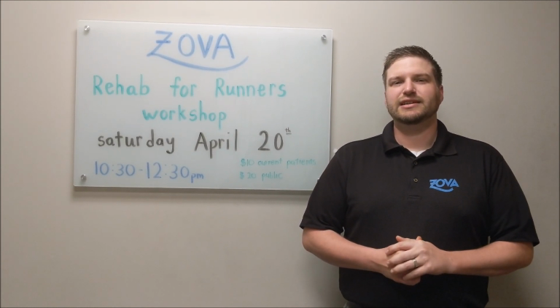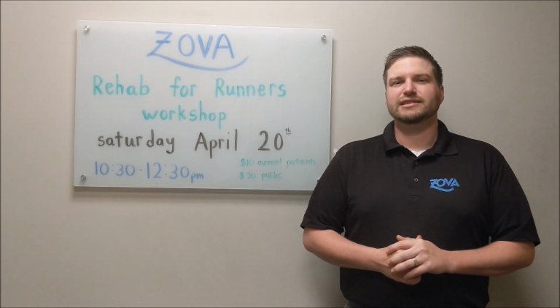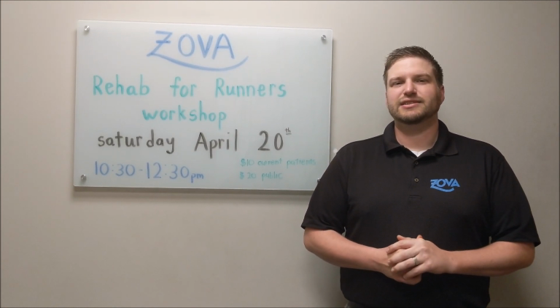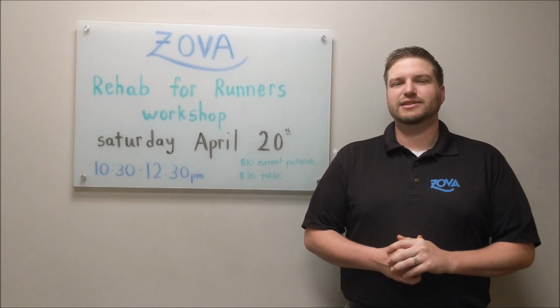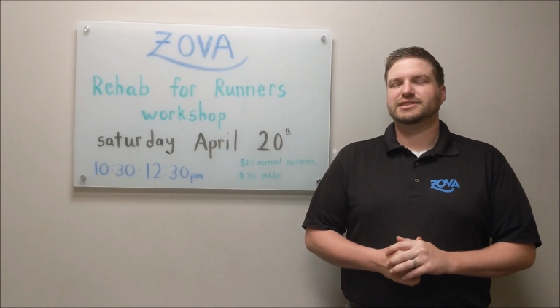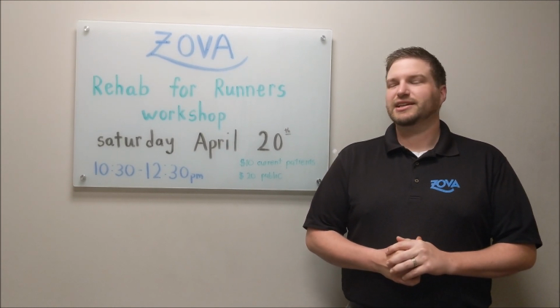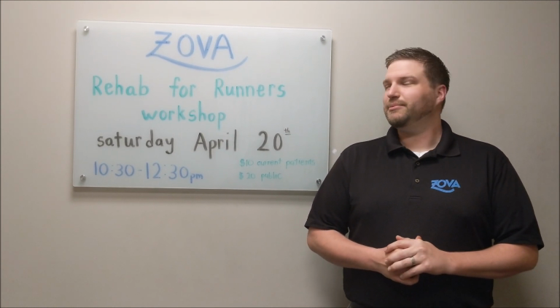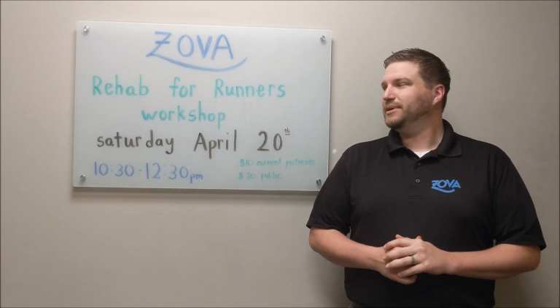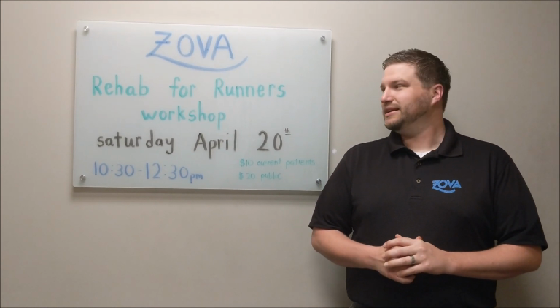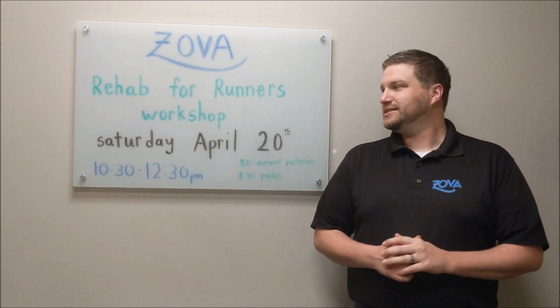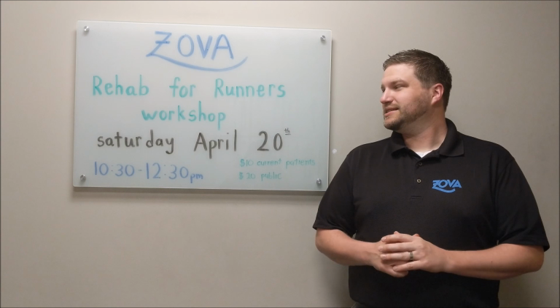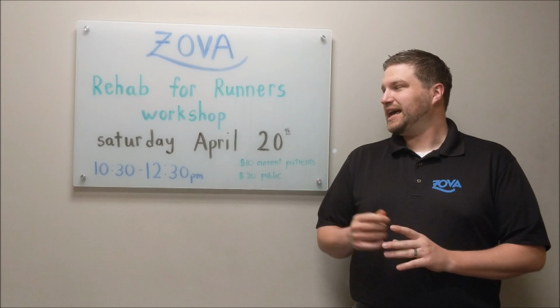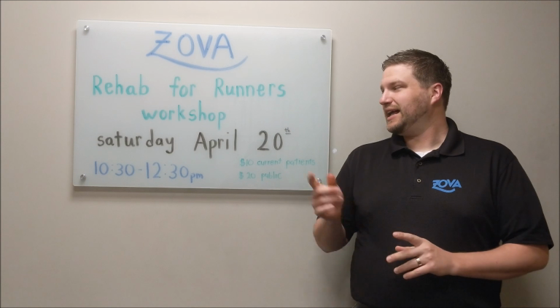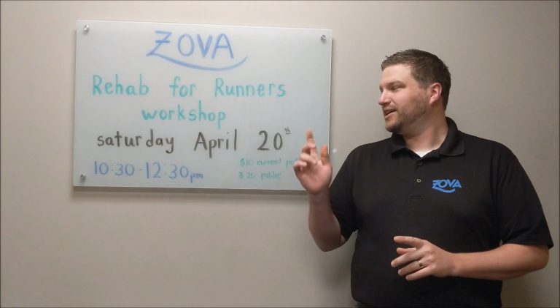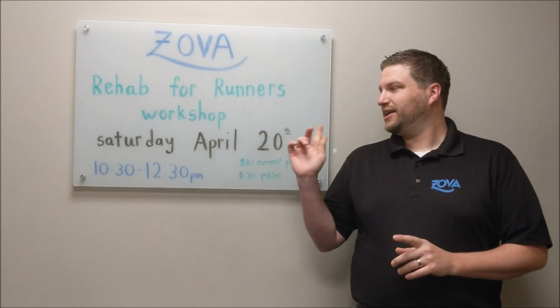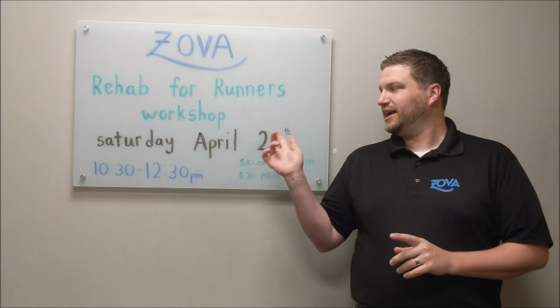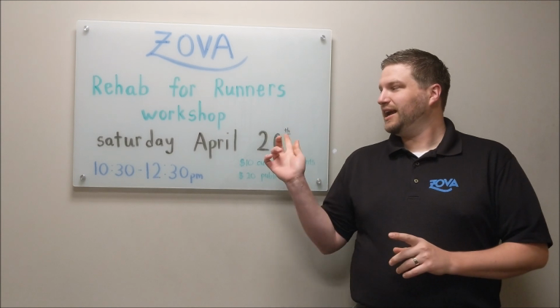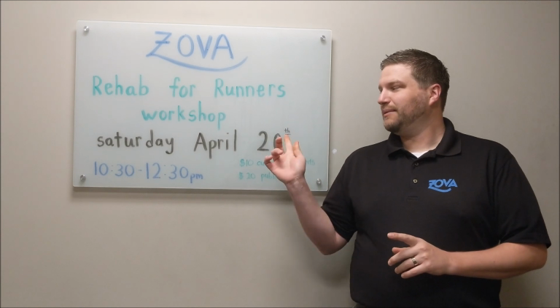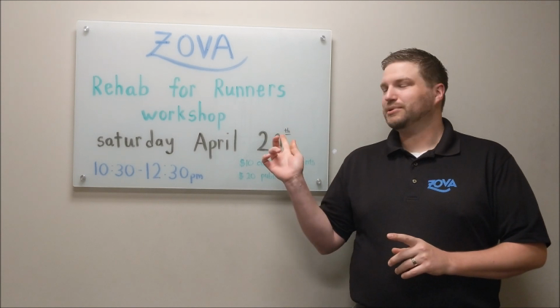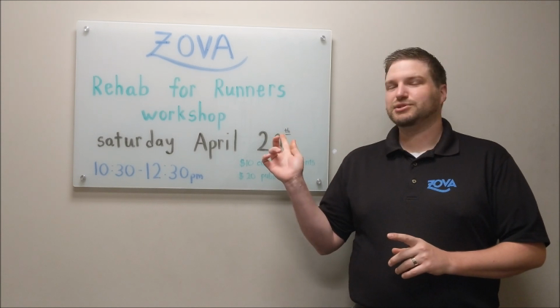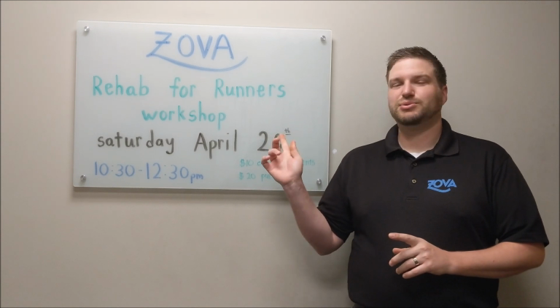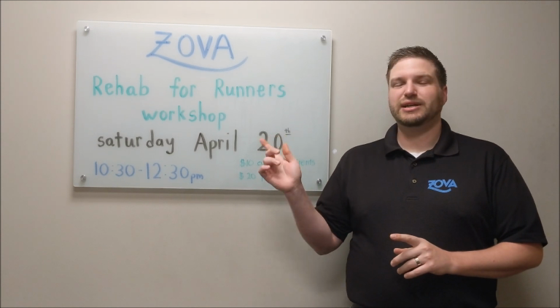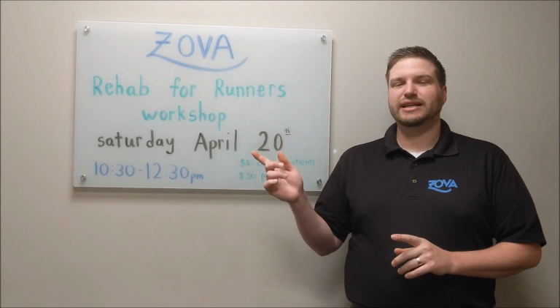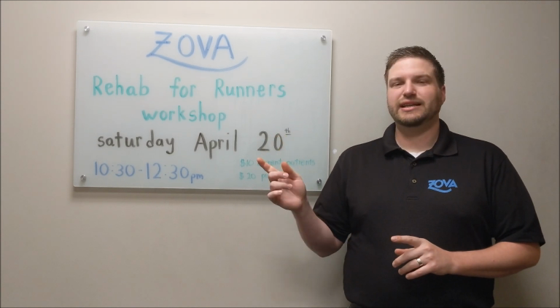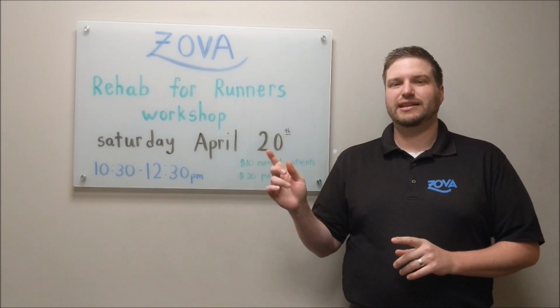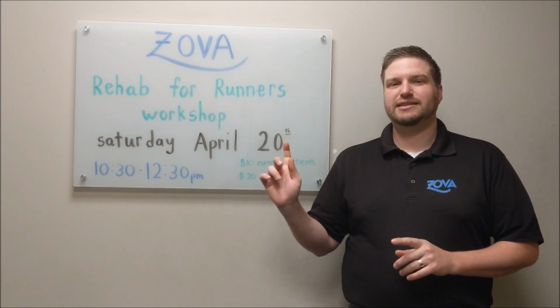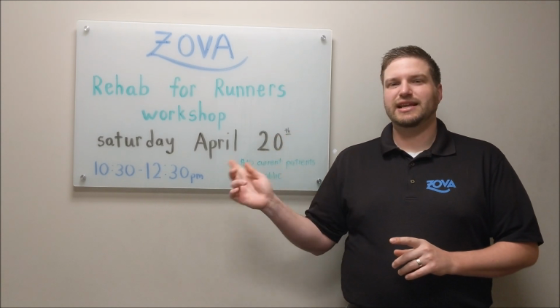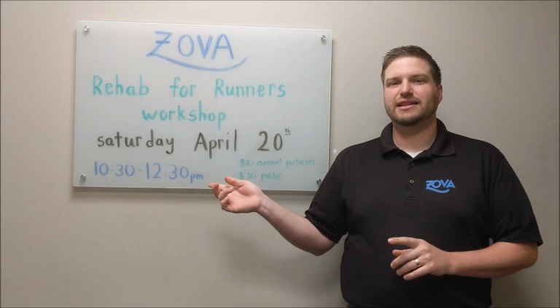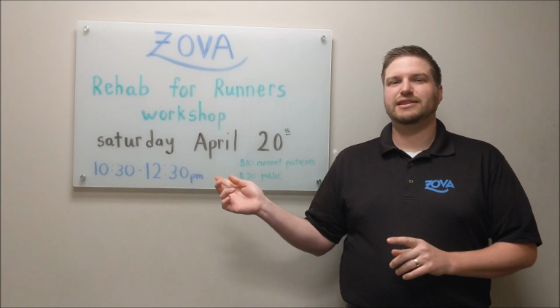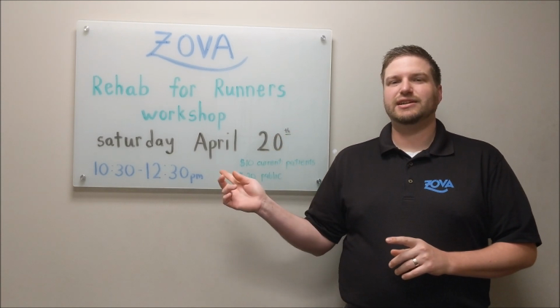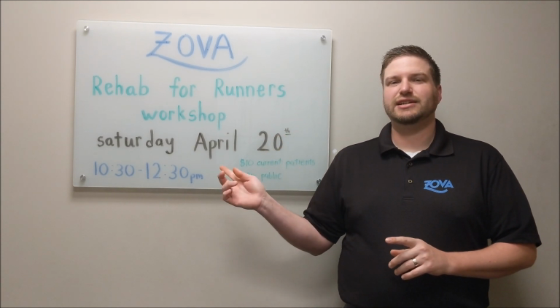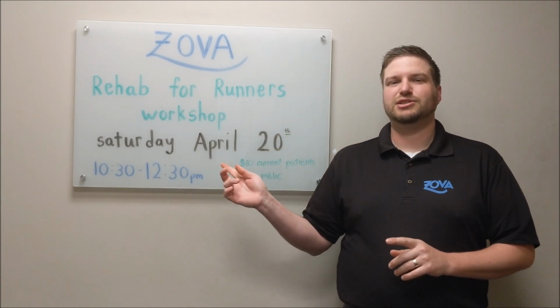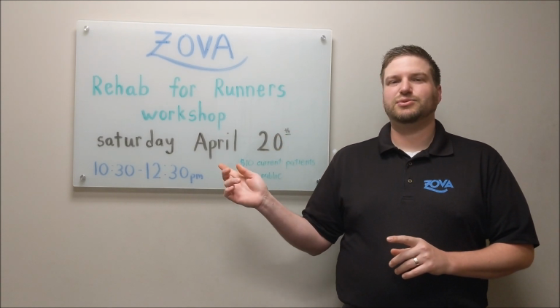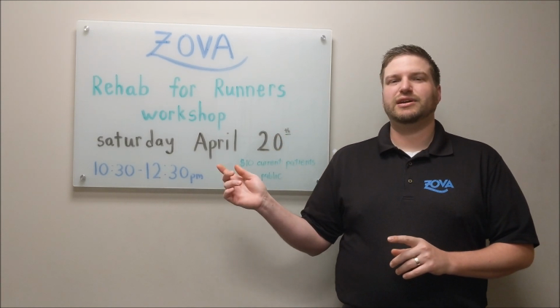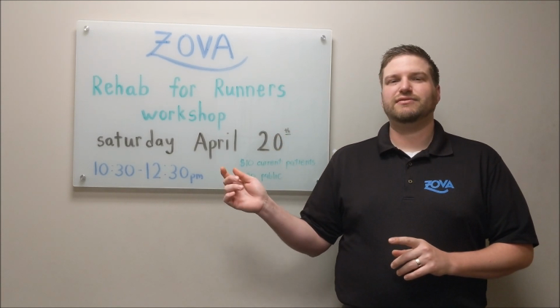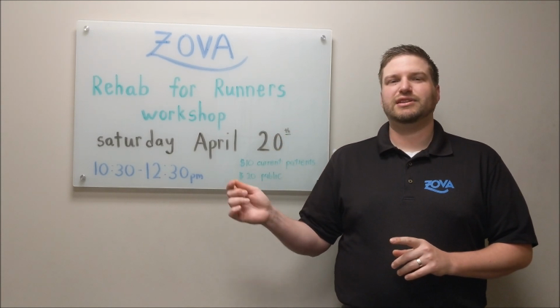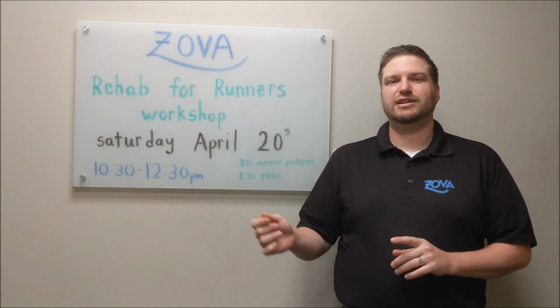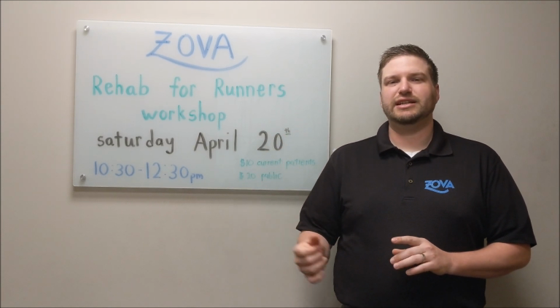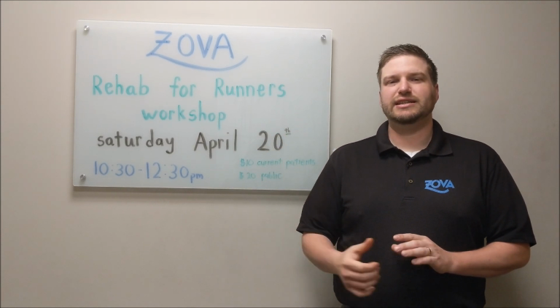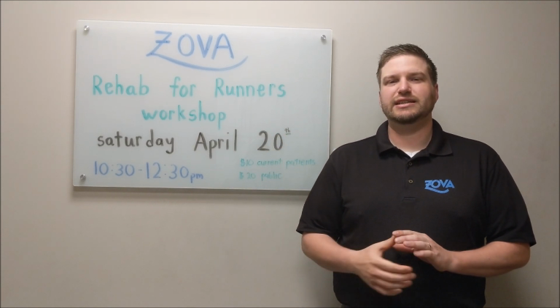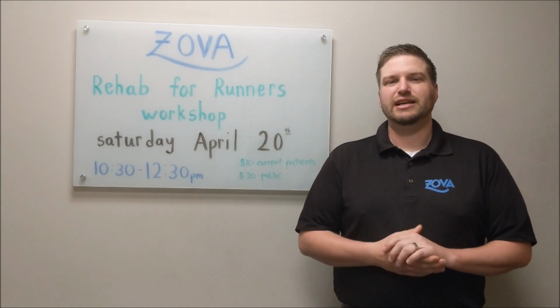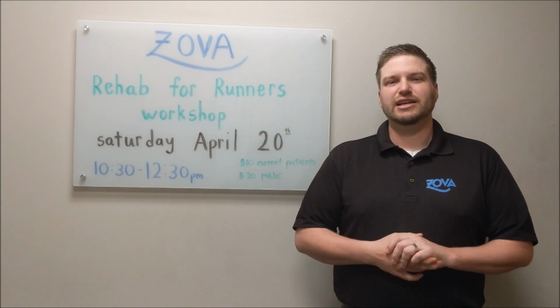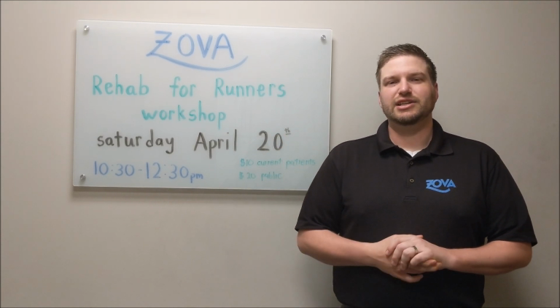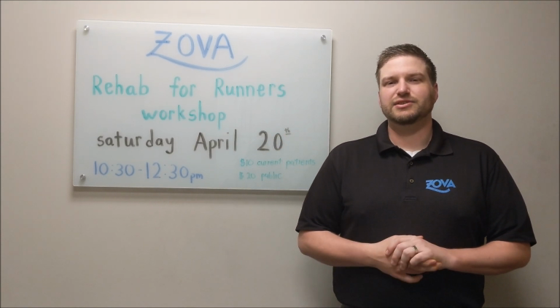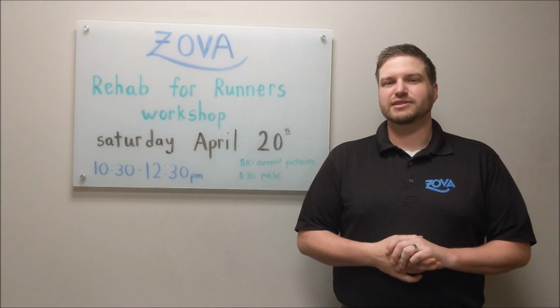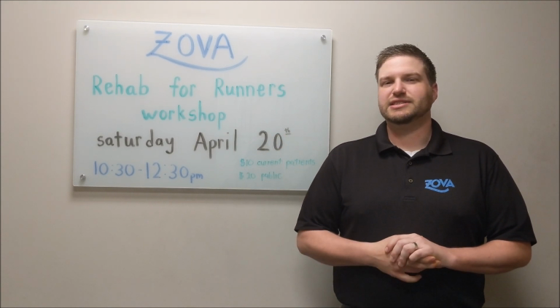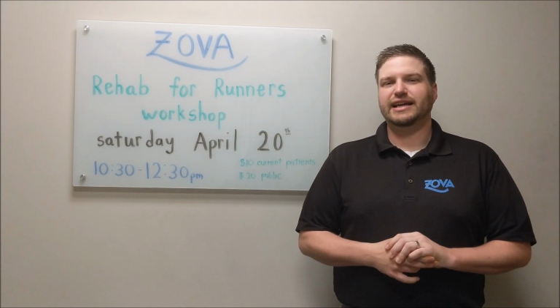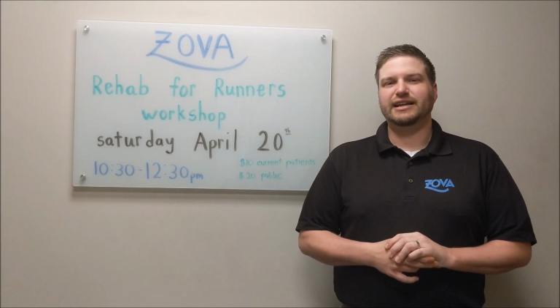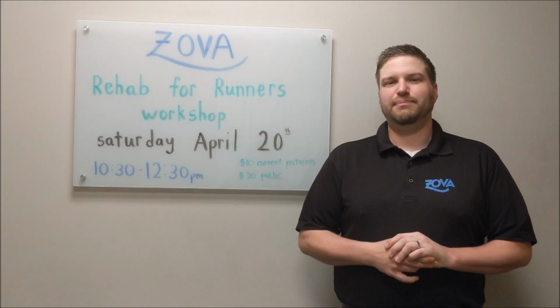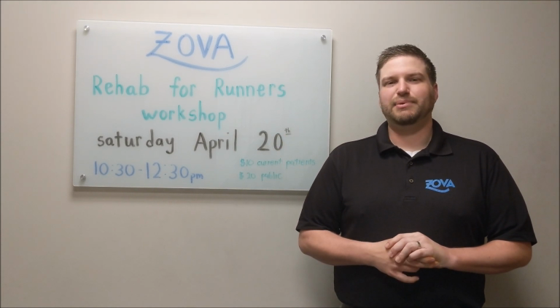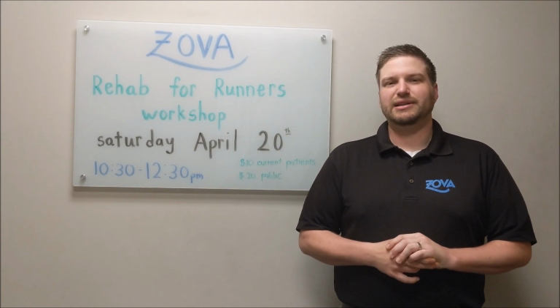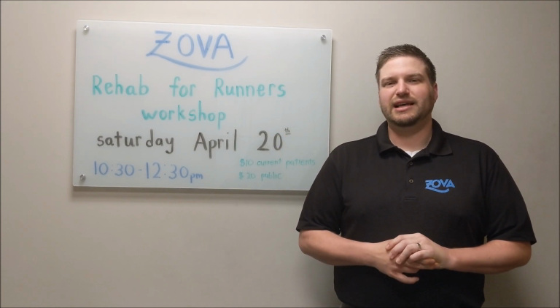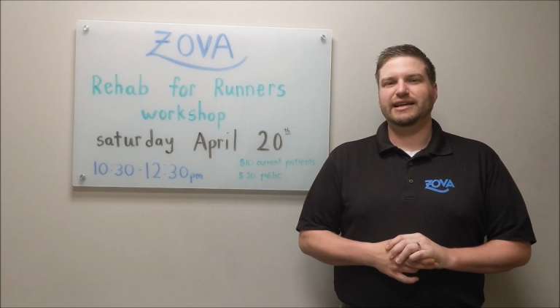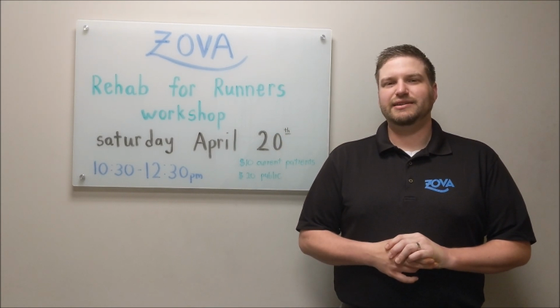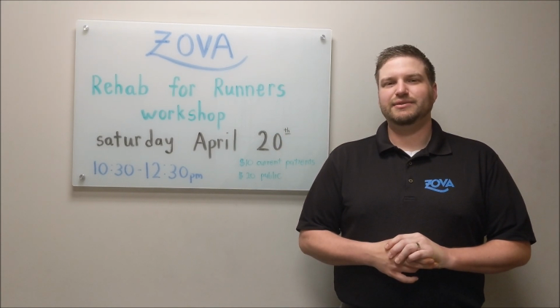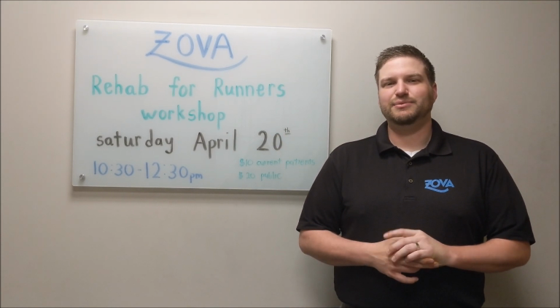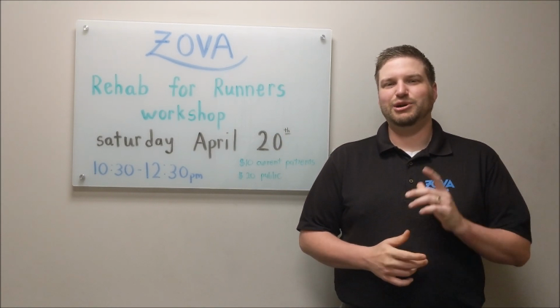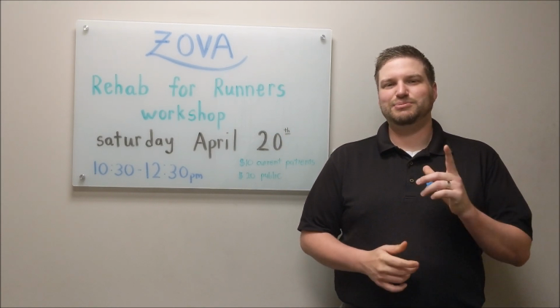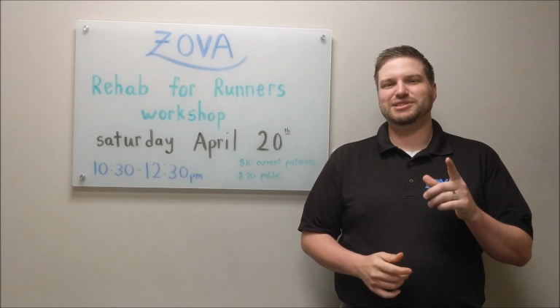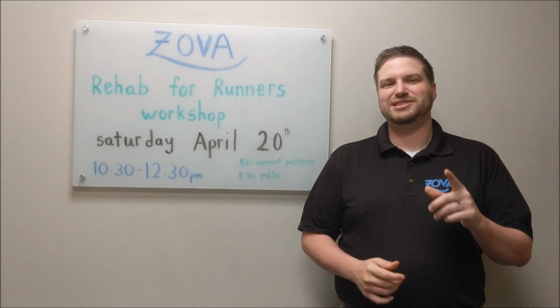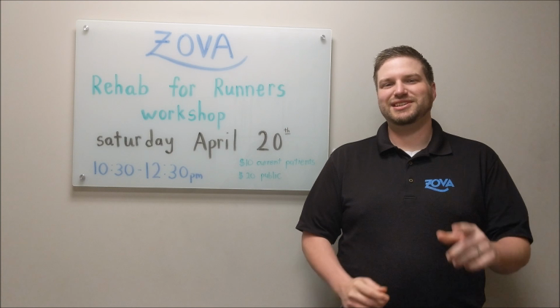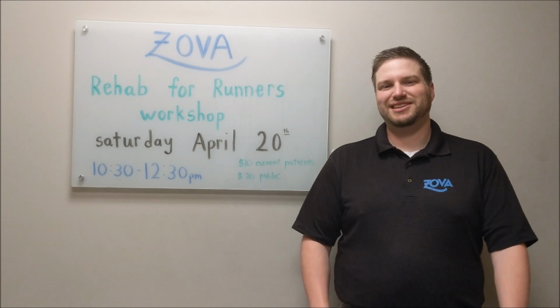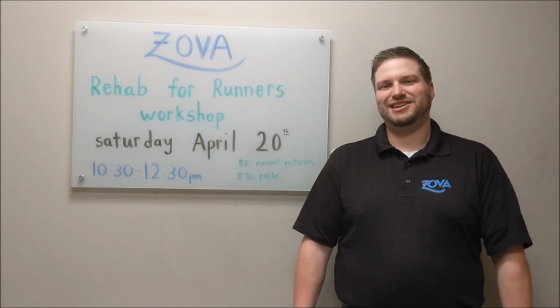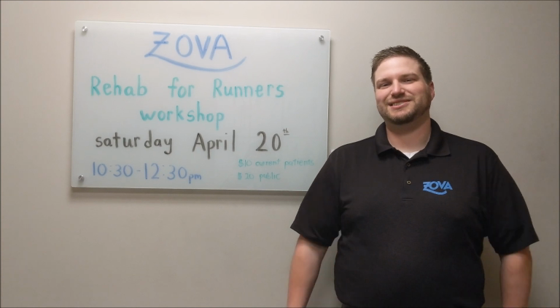So that's going to be Saturday, April 20th, 10:30 to 12:30. You can sign up online. We hope to see you there.